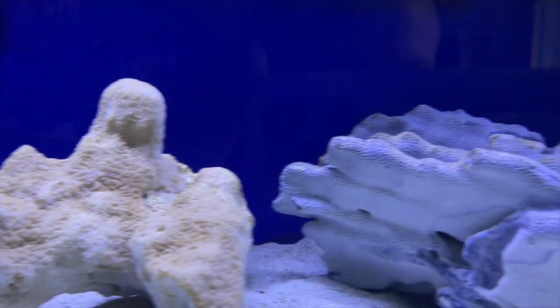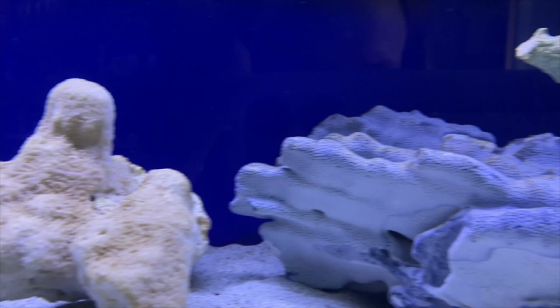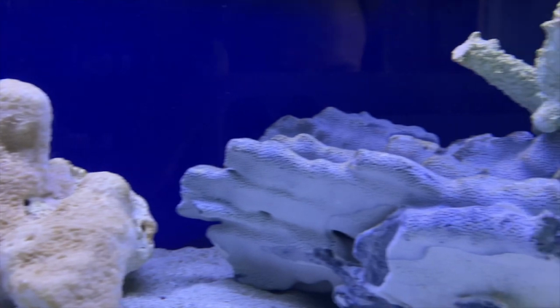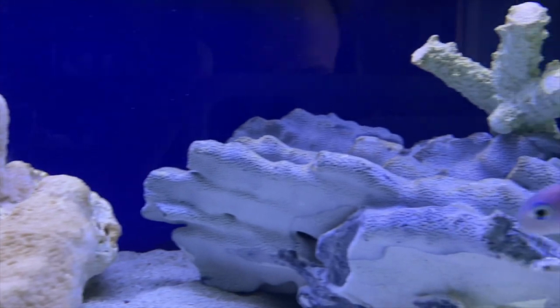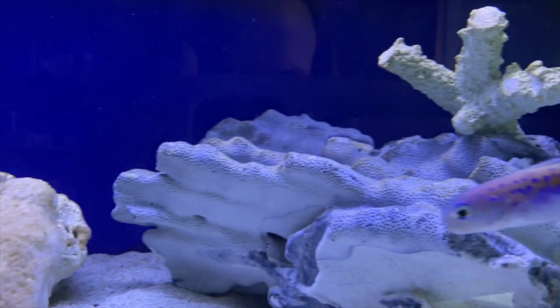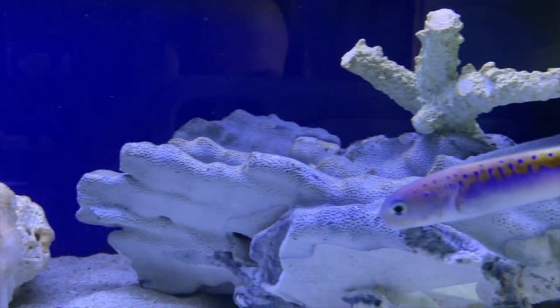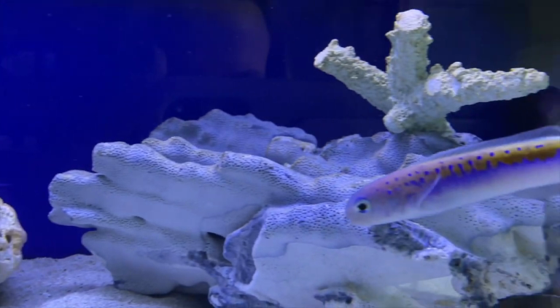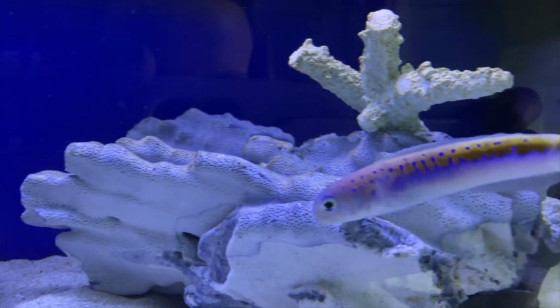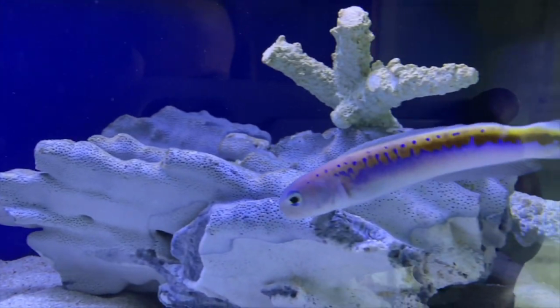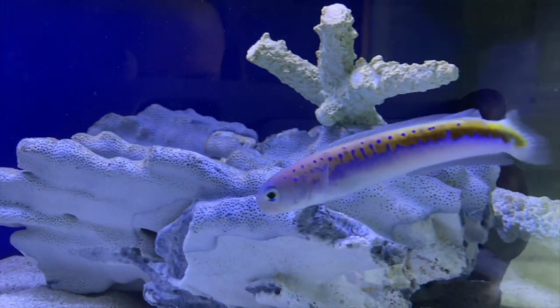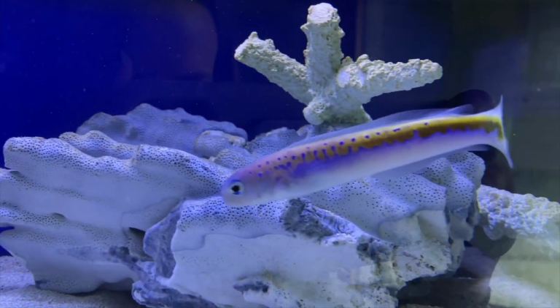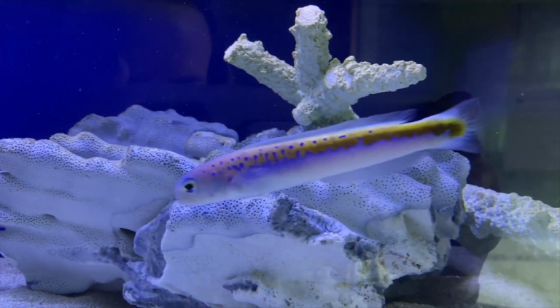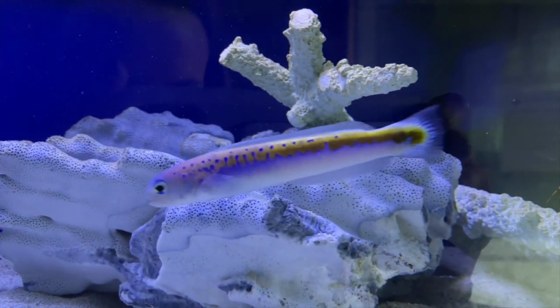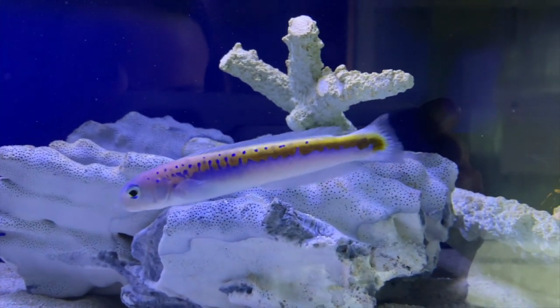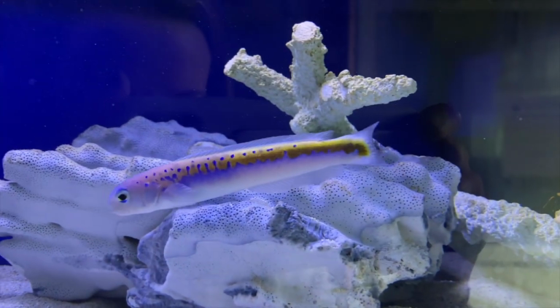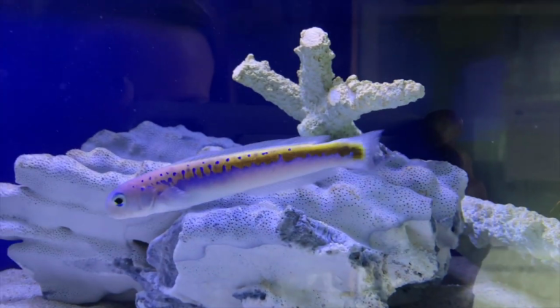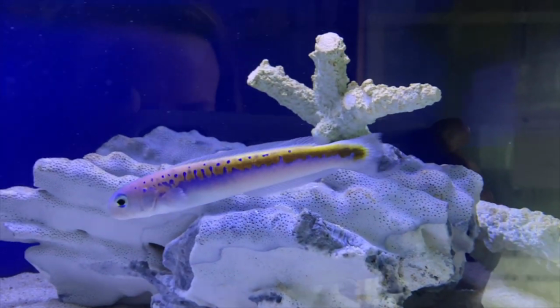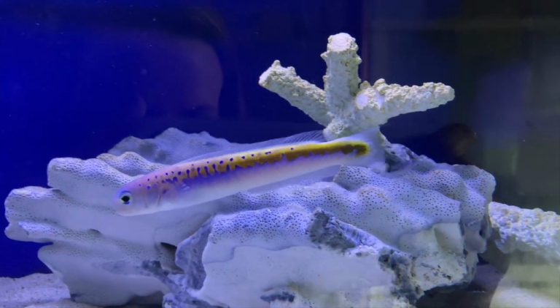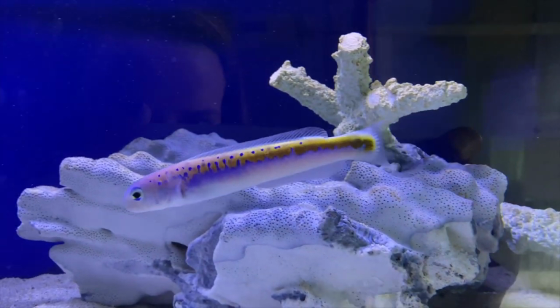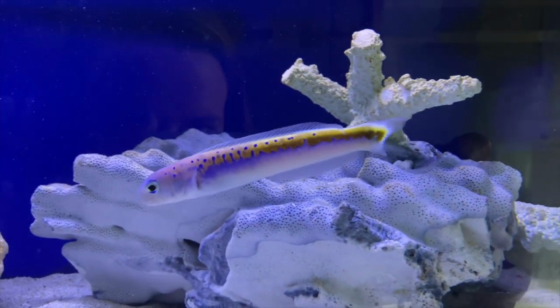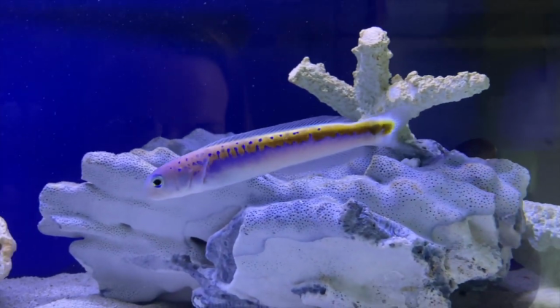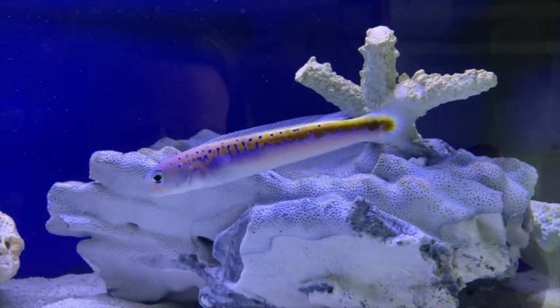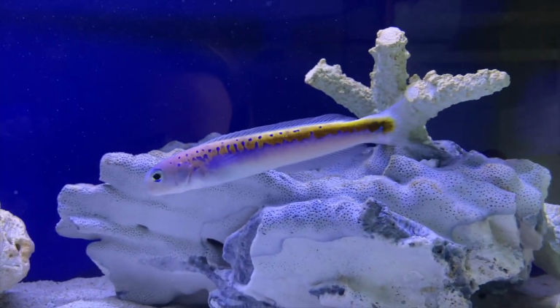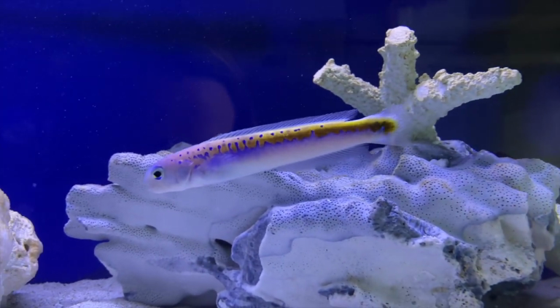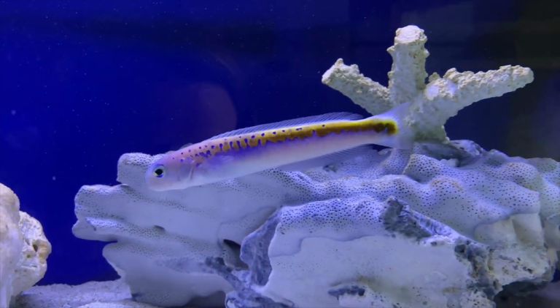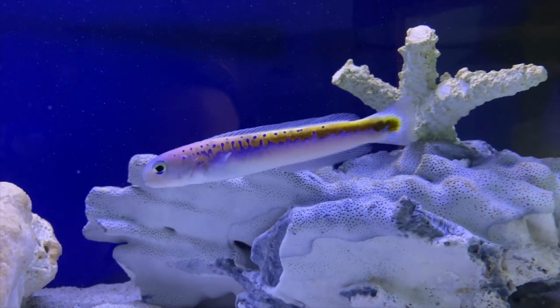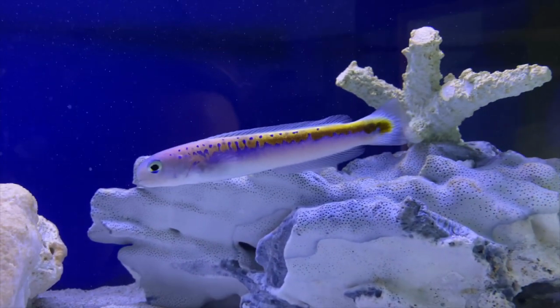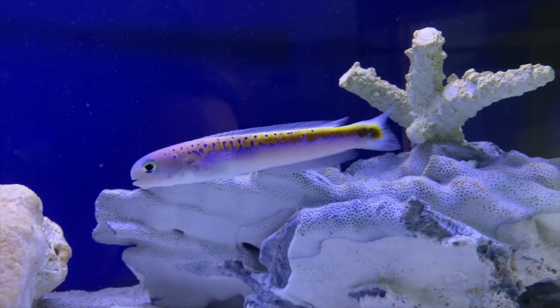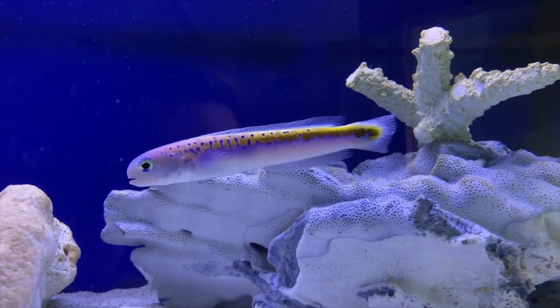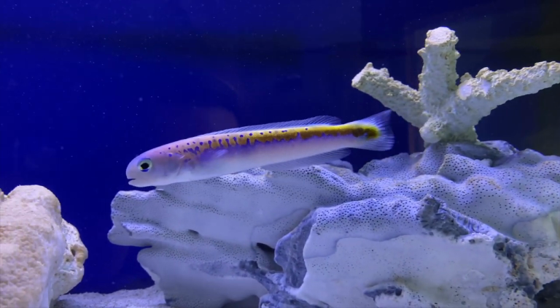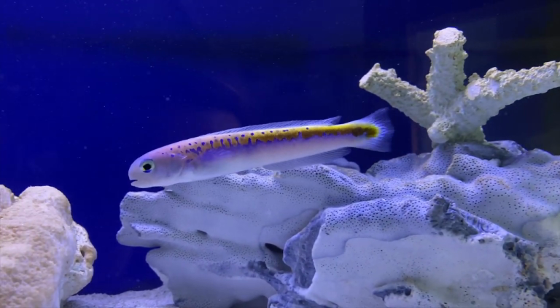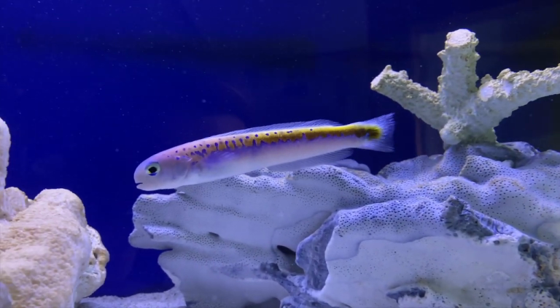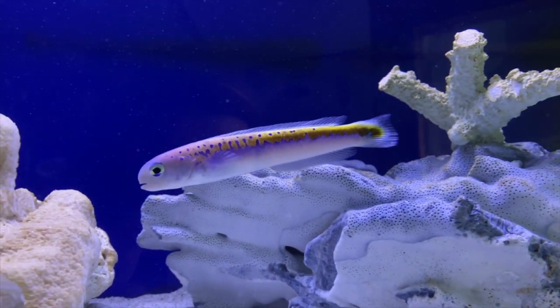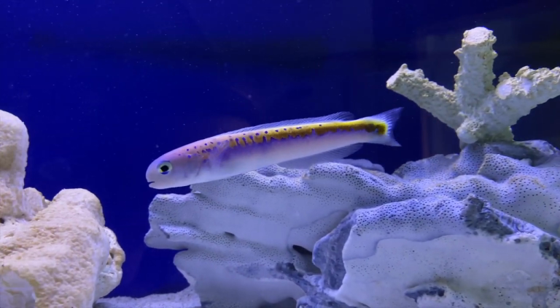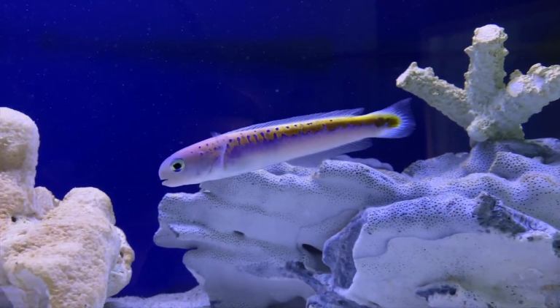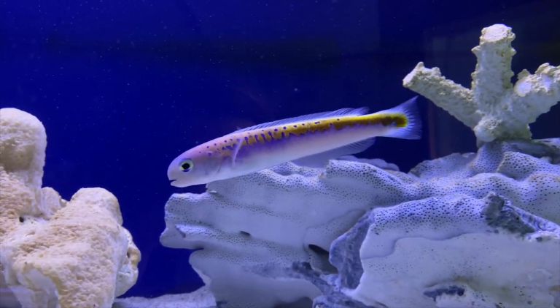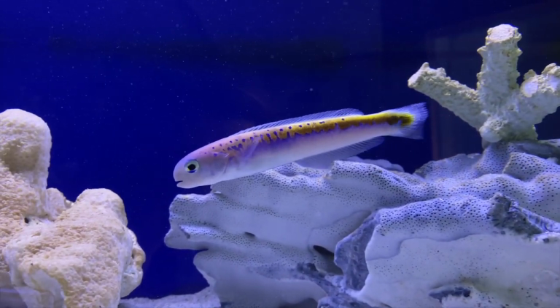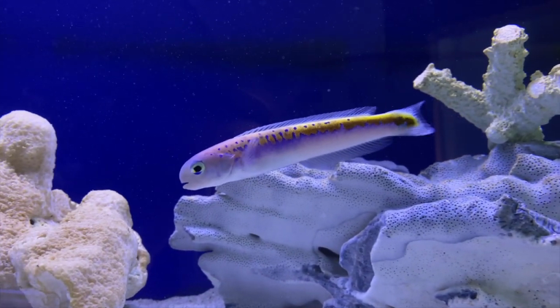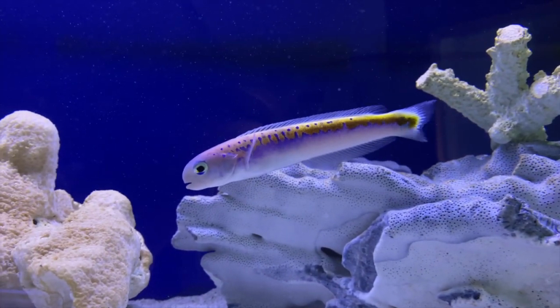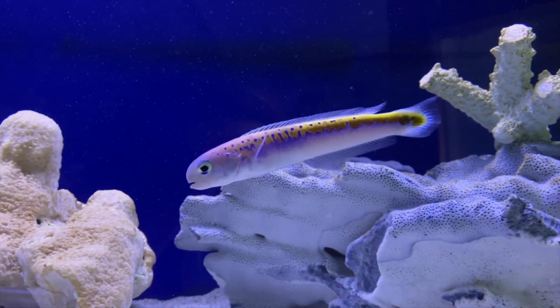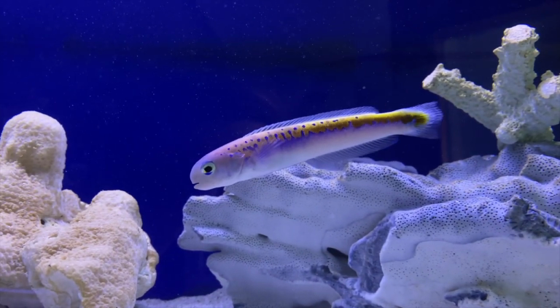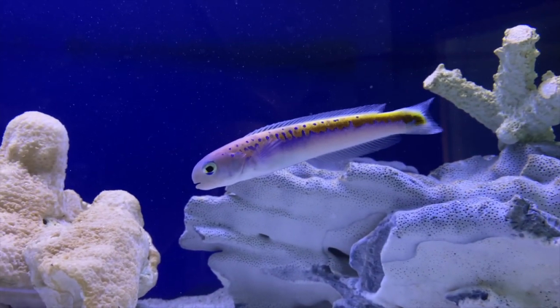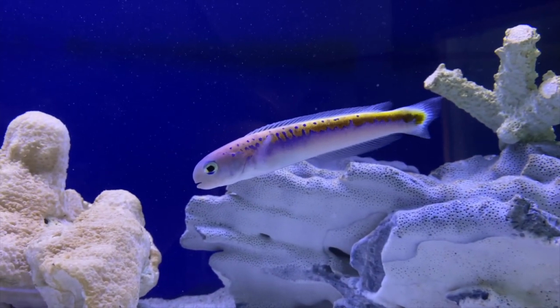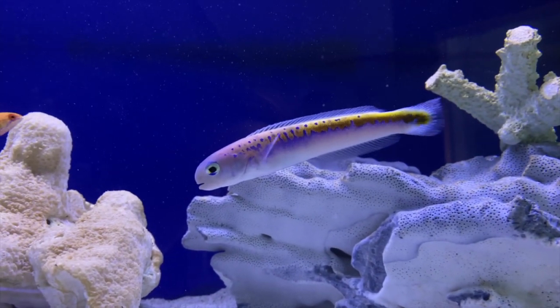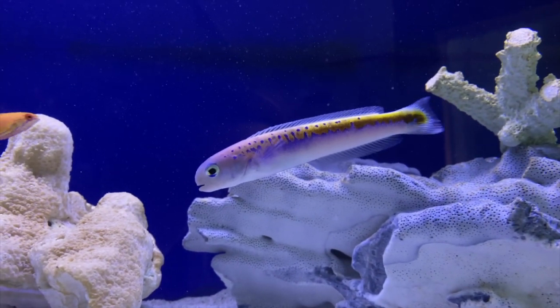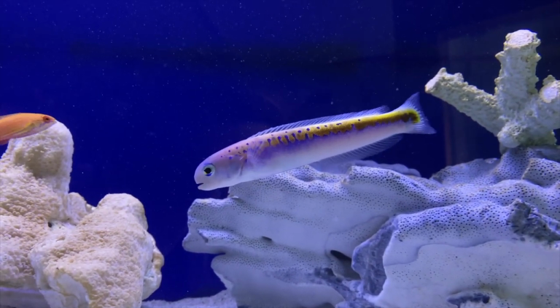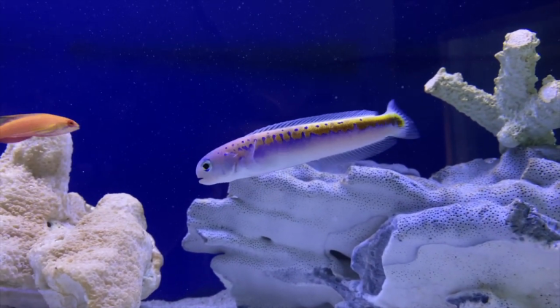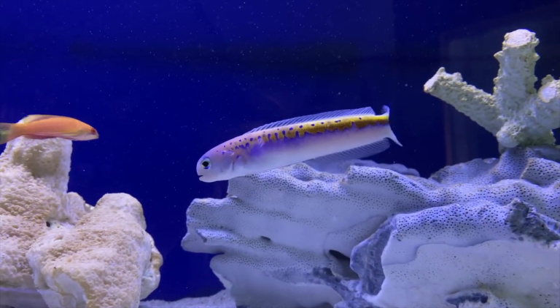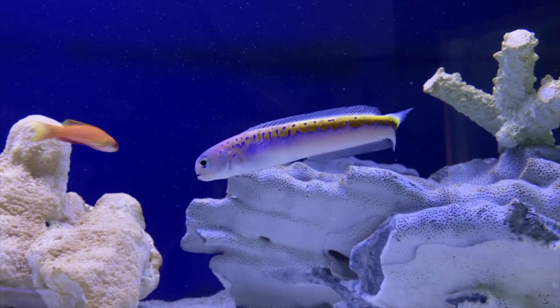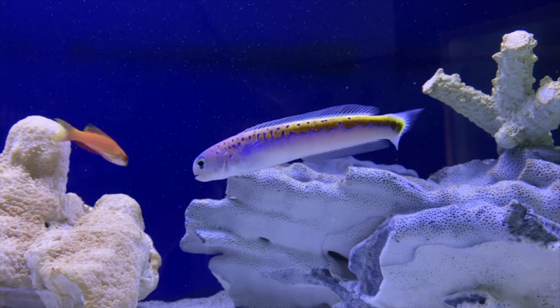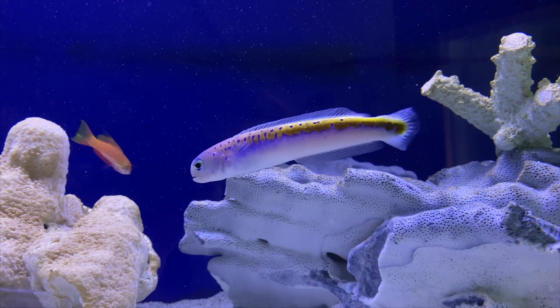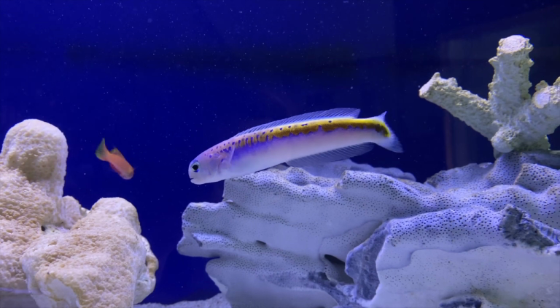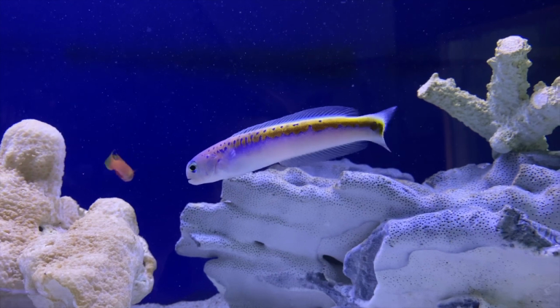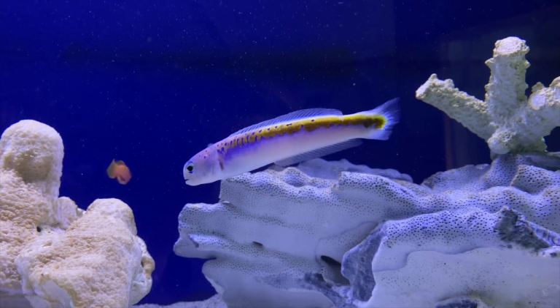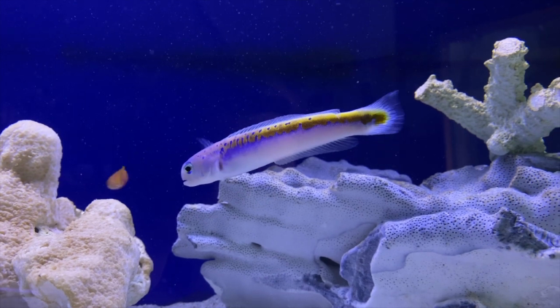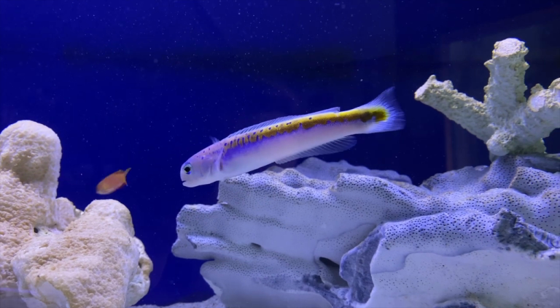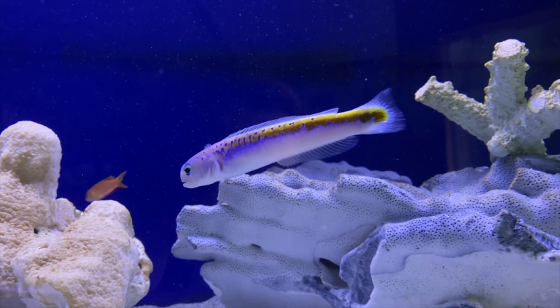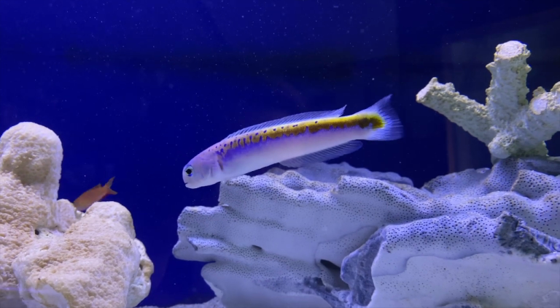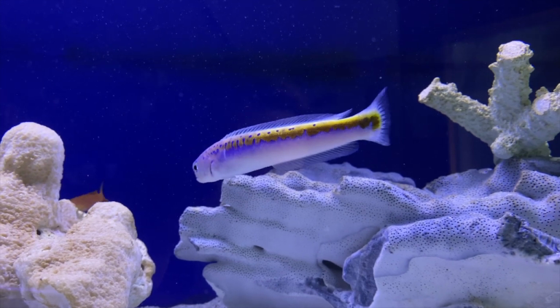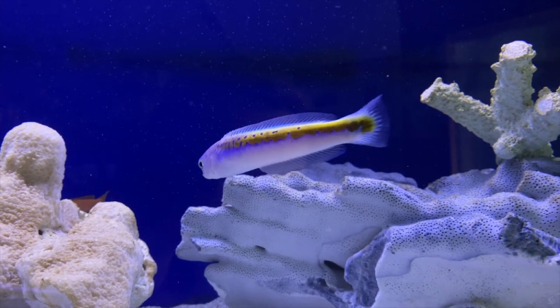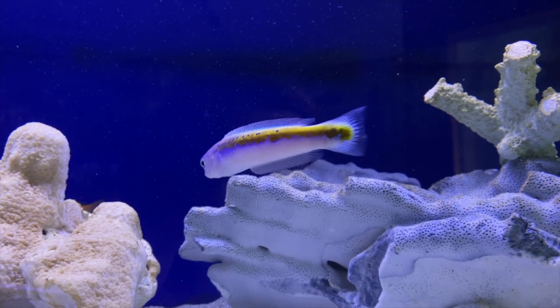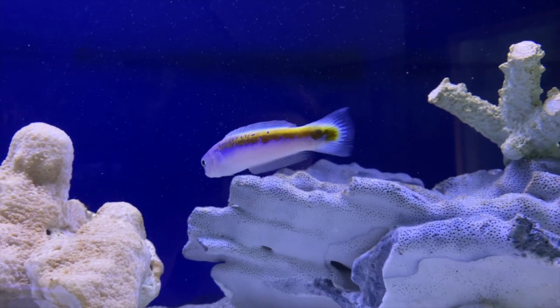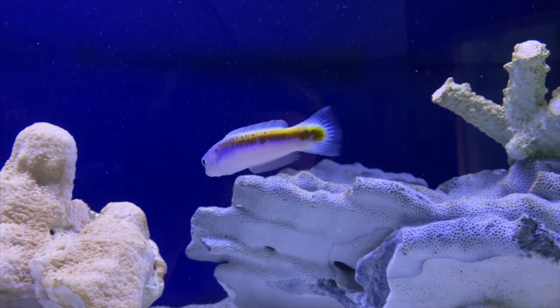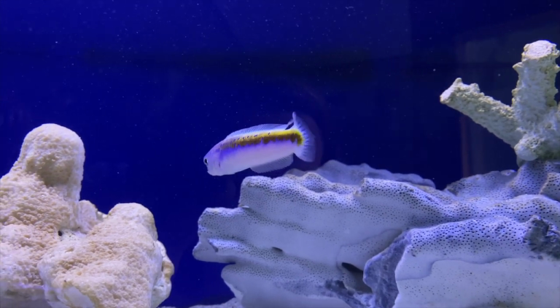These fish are already eating a multitude of different types of foods, including mysis shrimp, brine shrimp, krill, and even flake food.